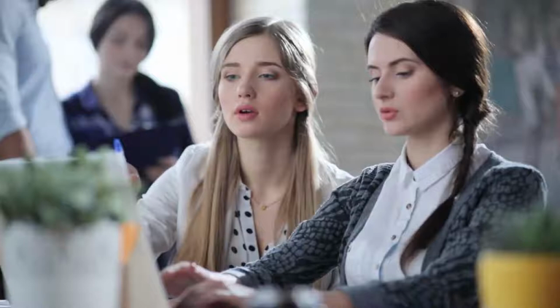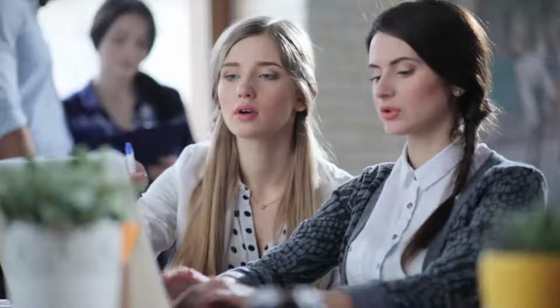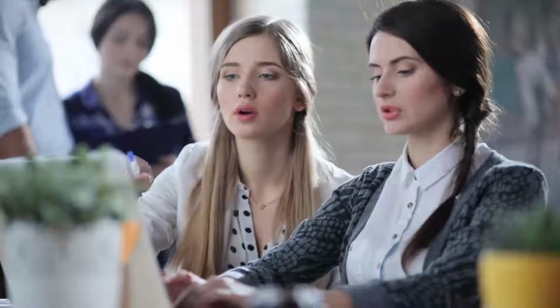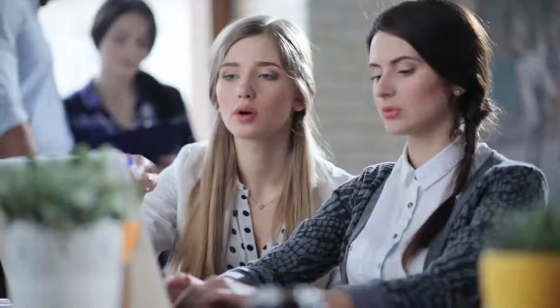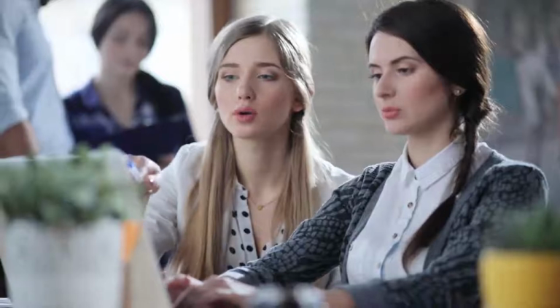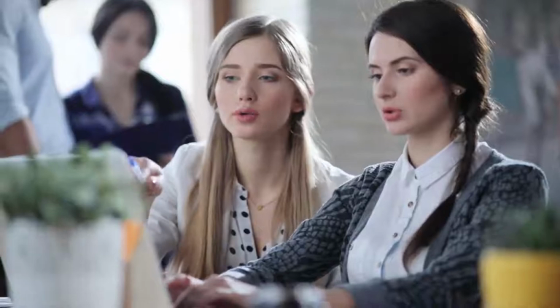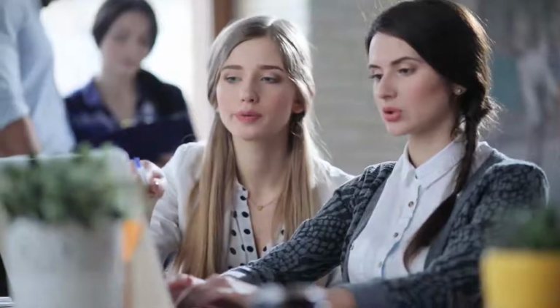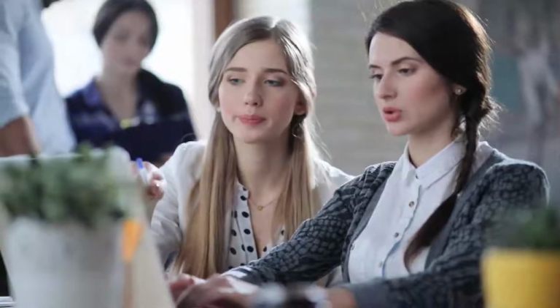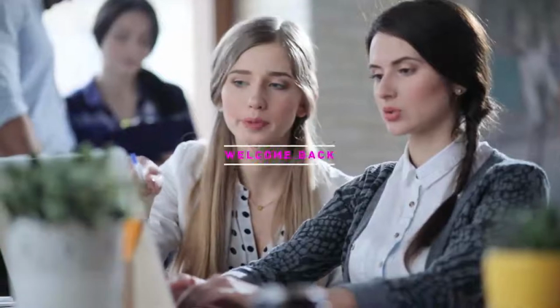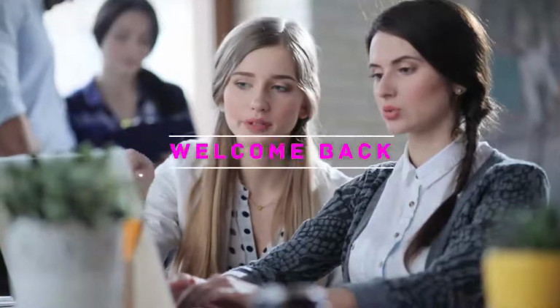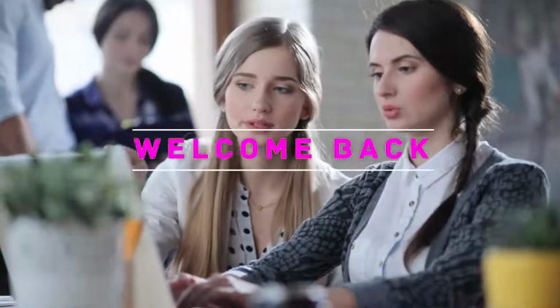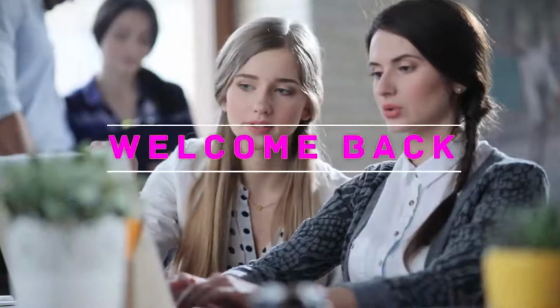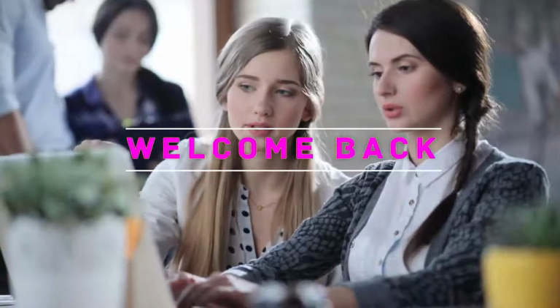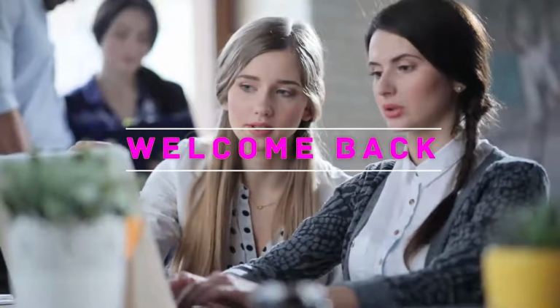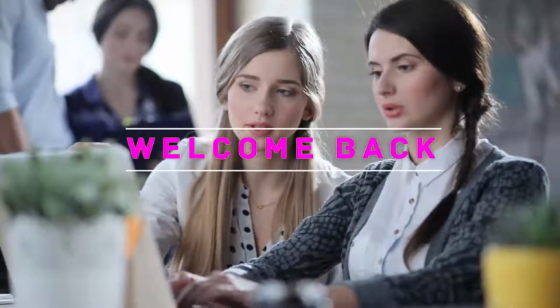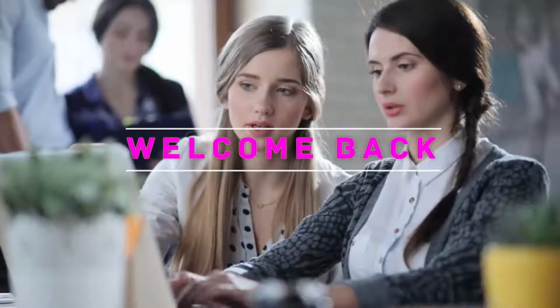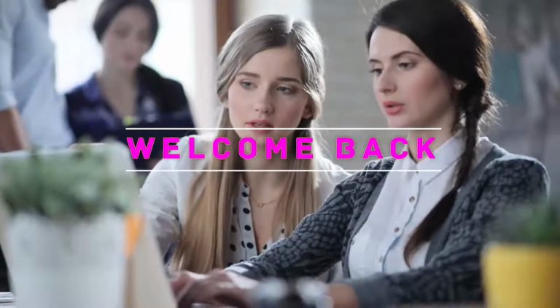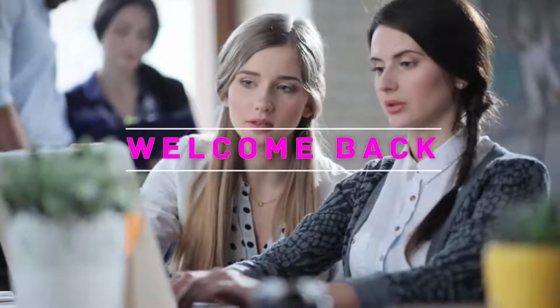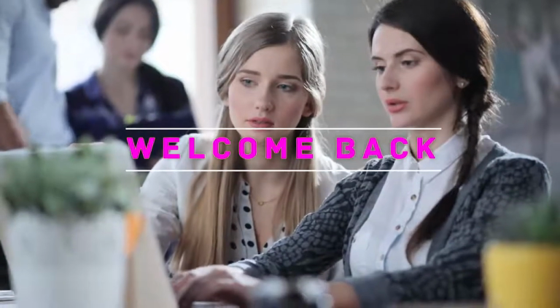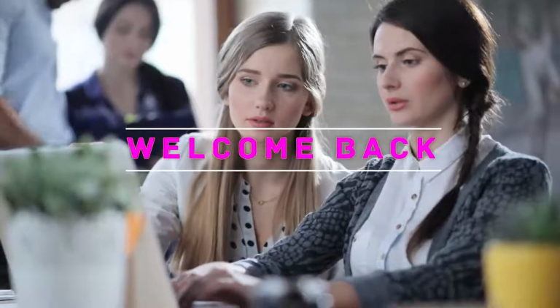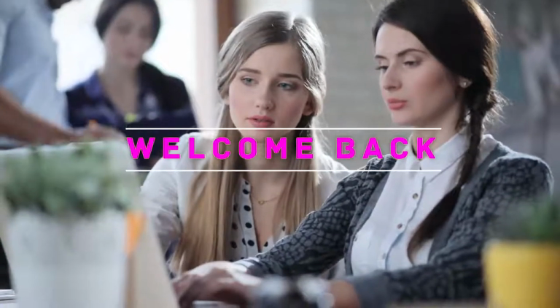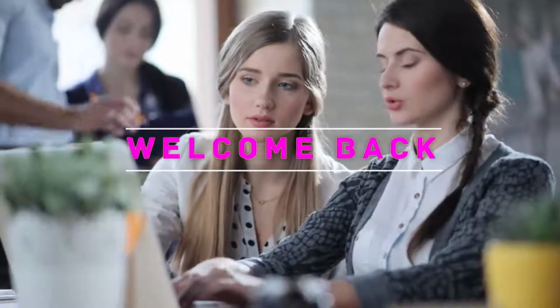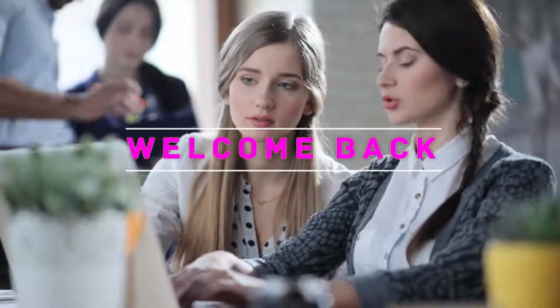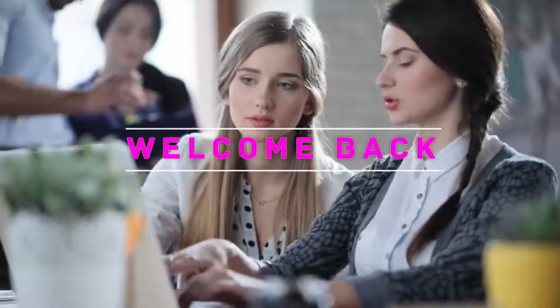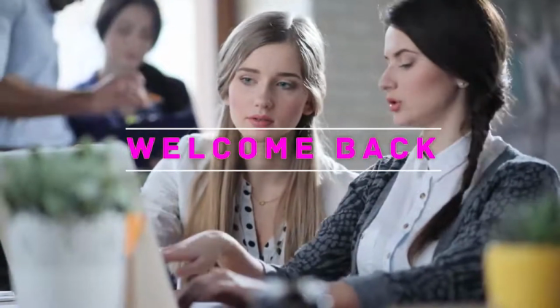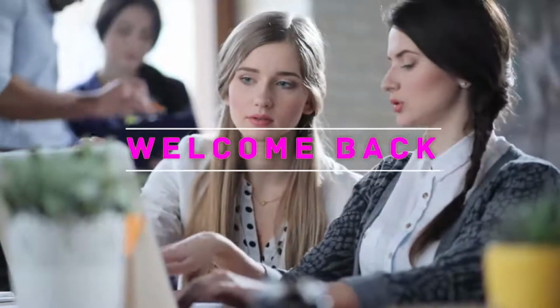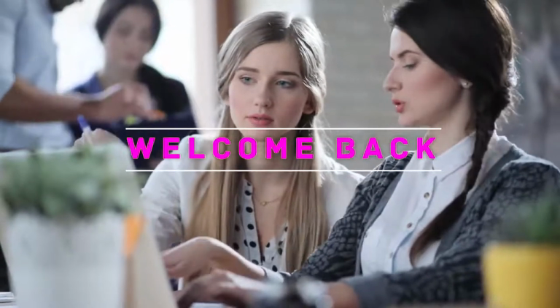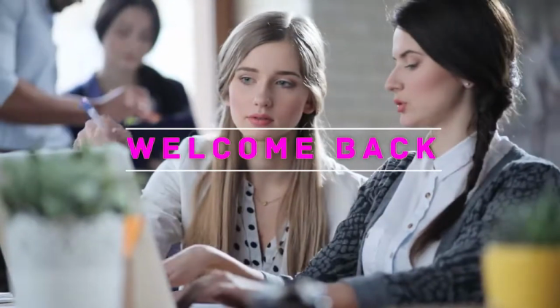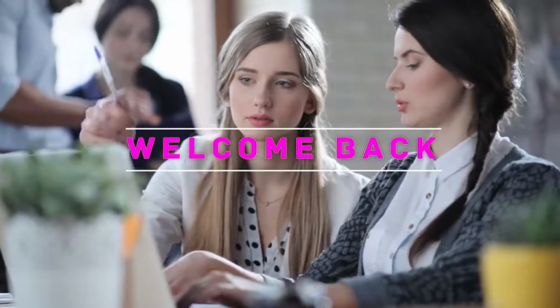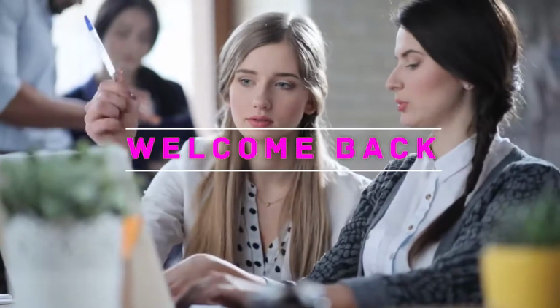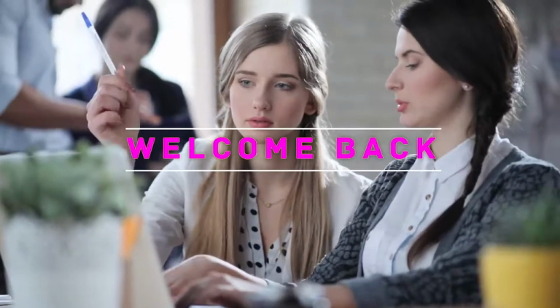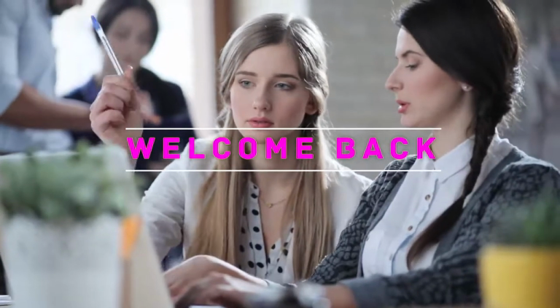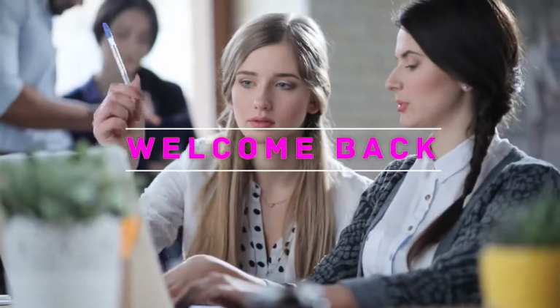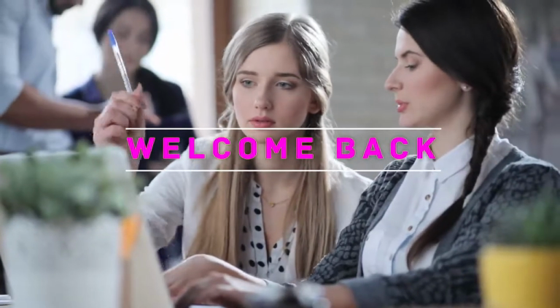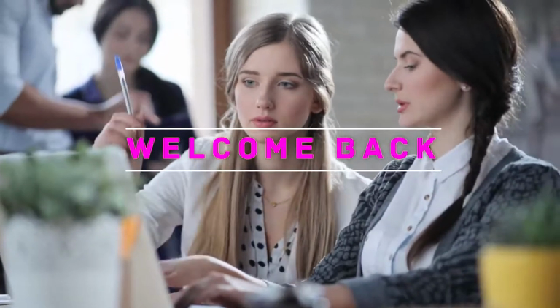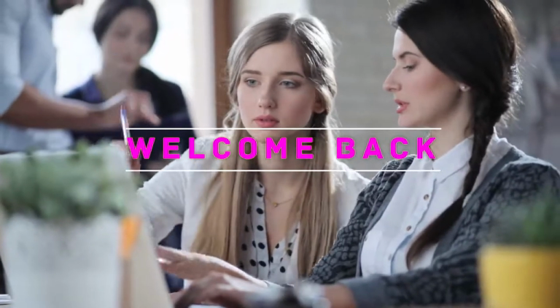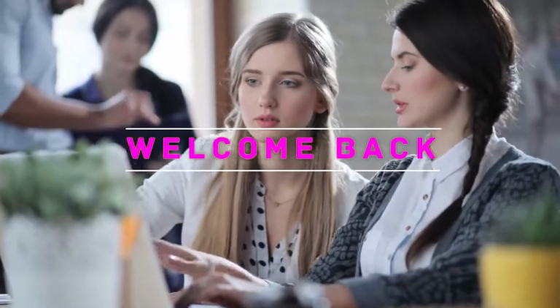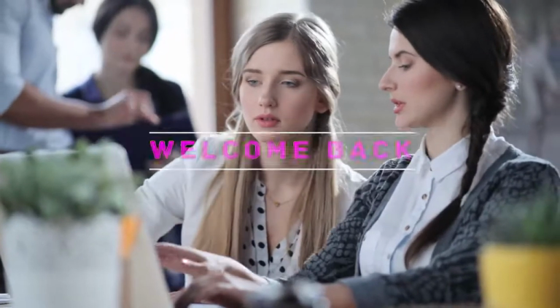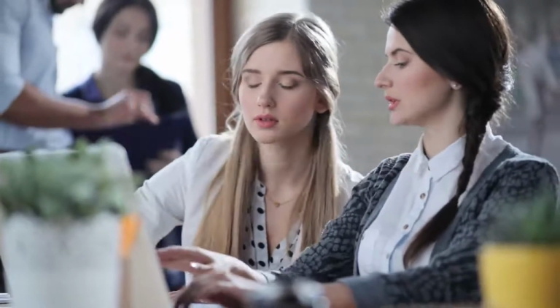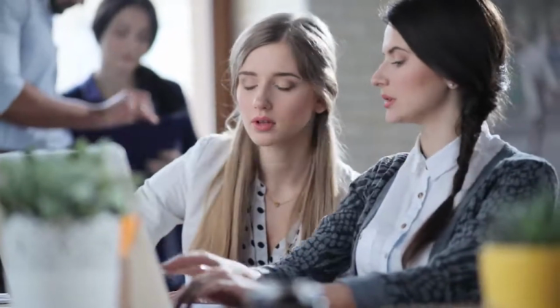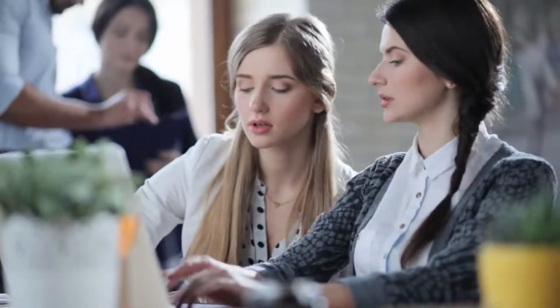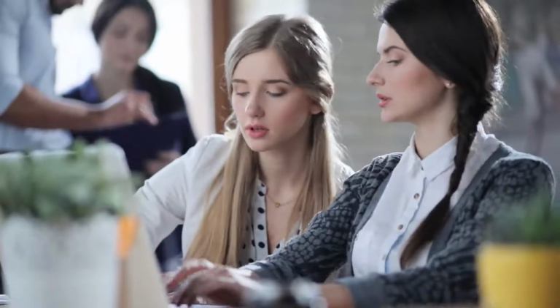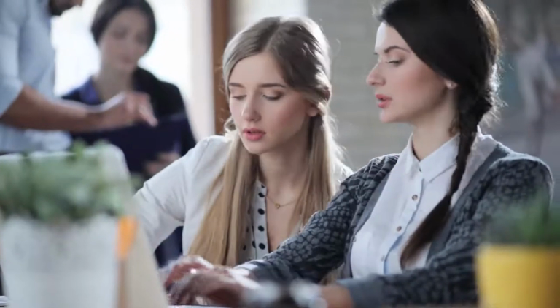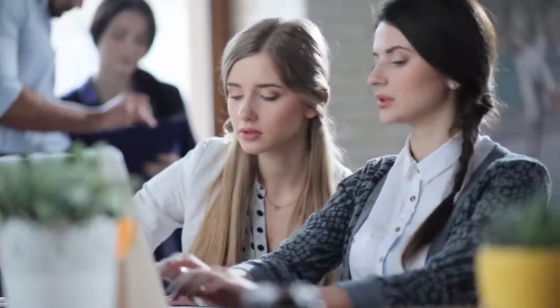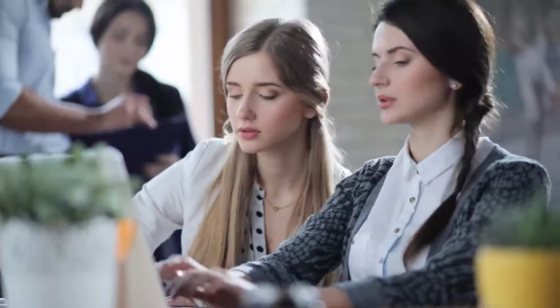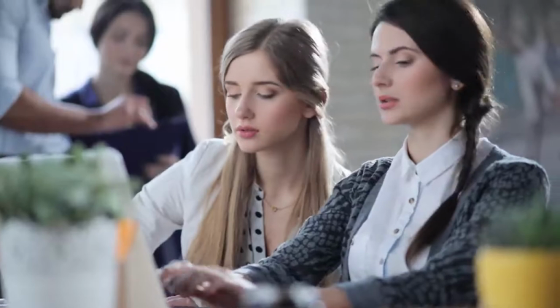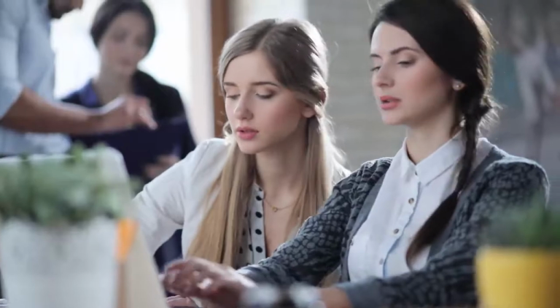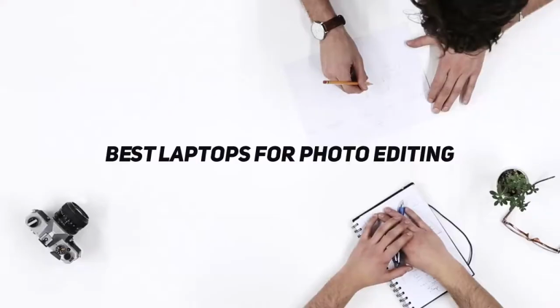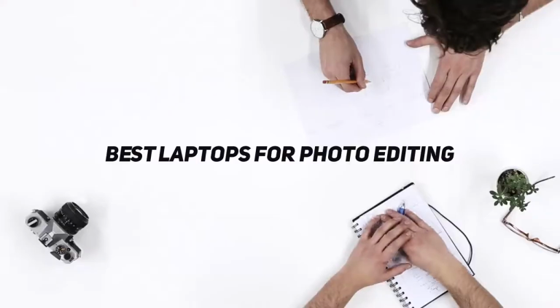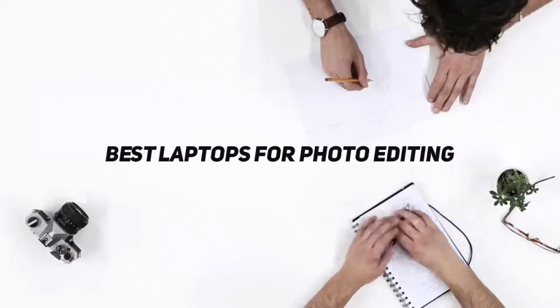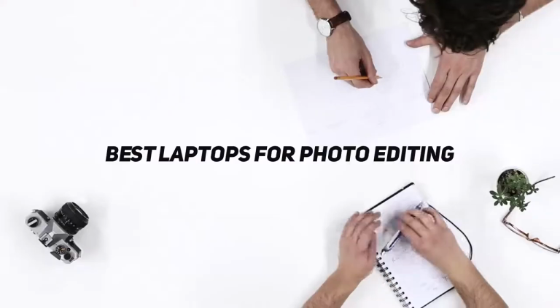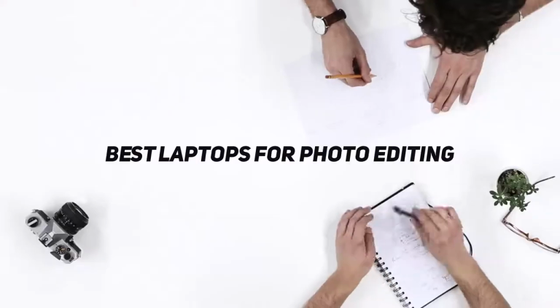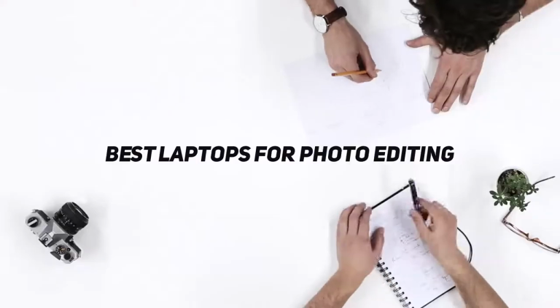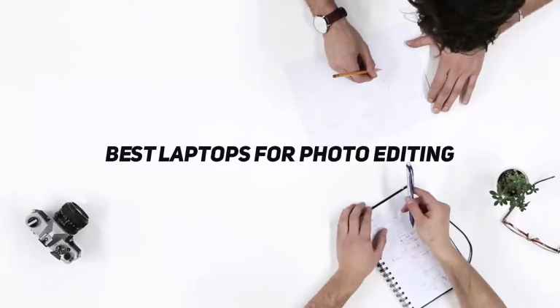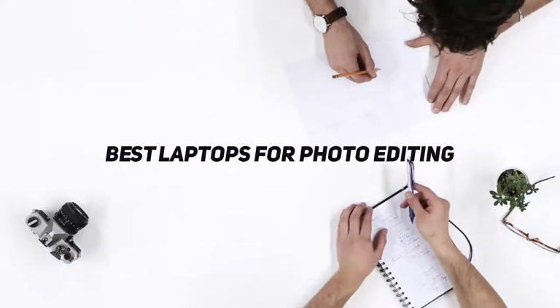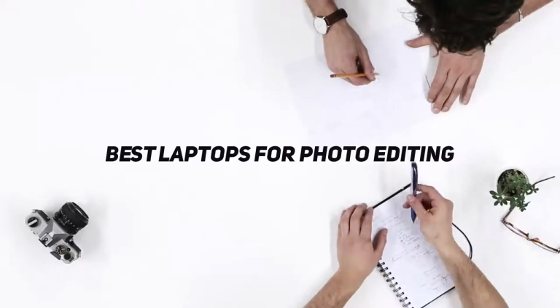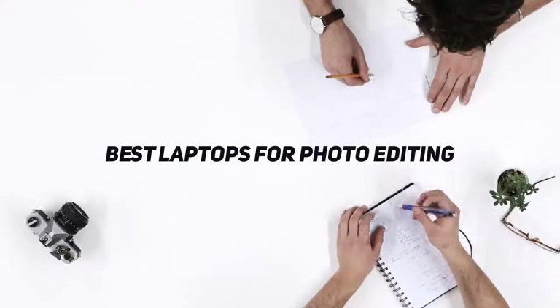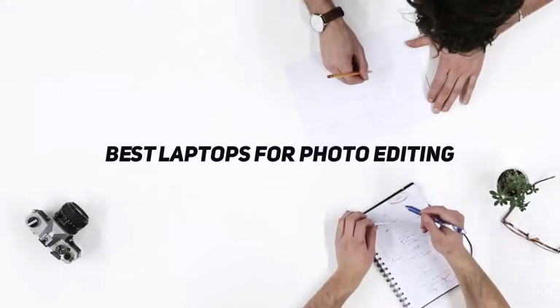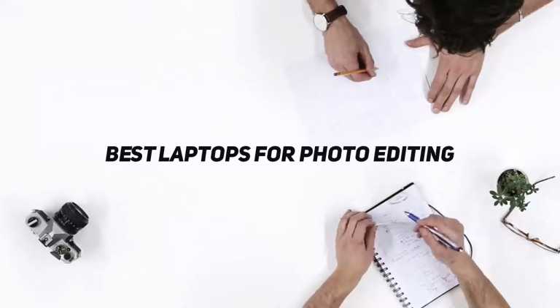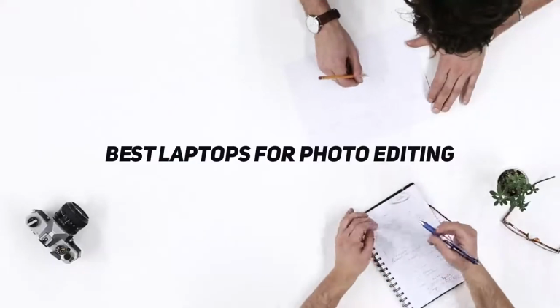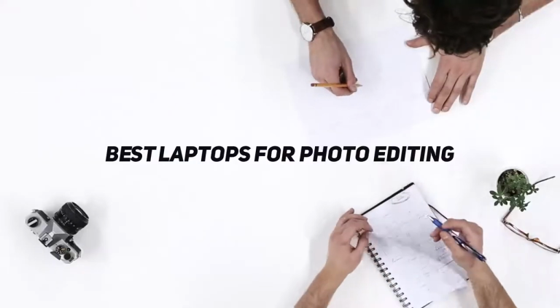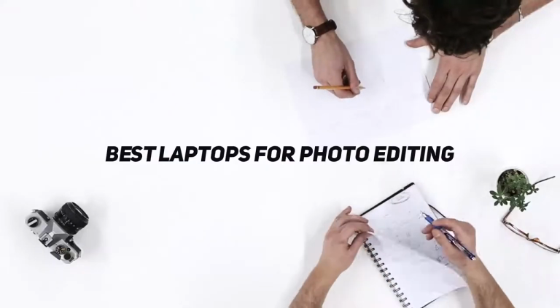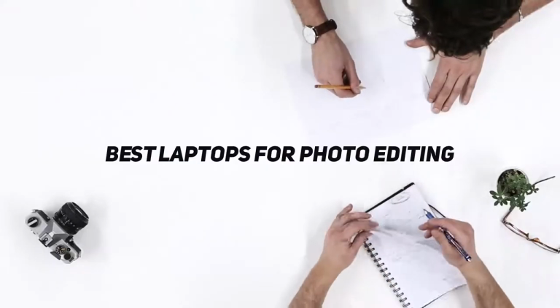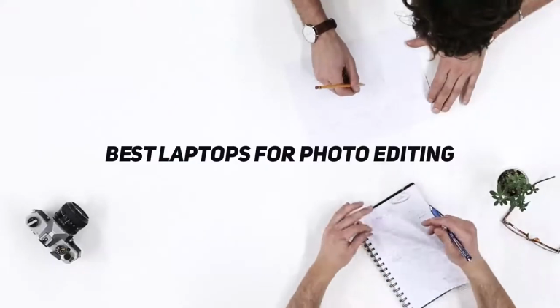Hey, welcome back to my channel. In this video I'm going to talk about the top five best laptops for photo editing.